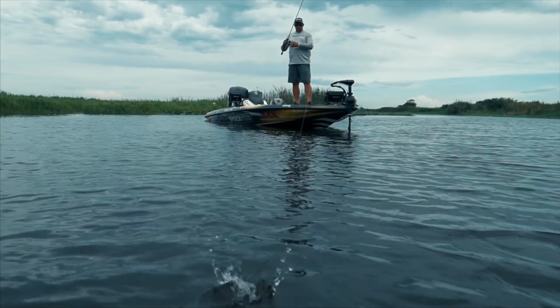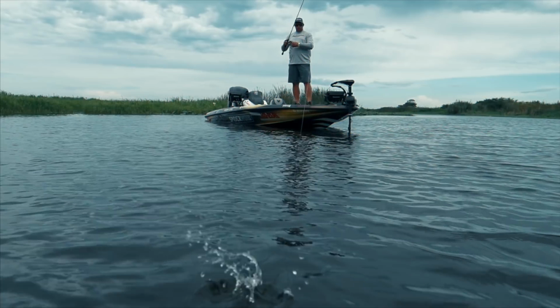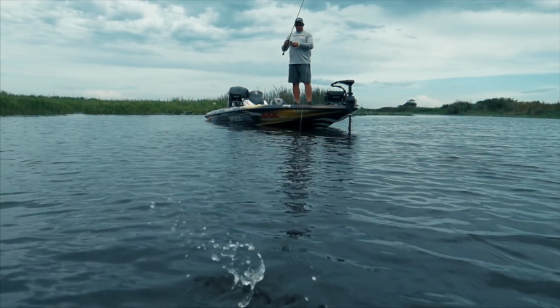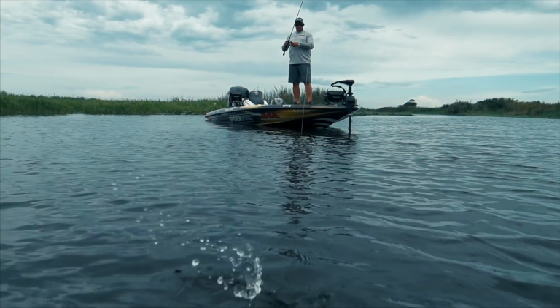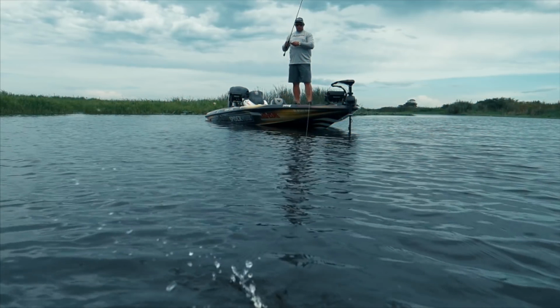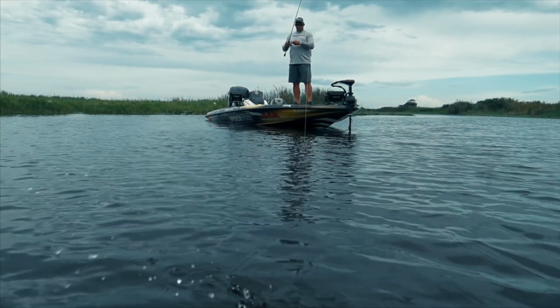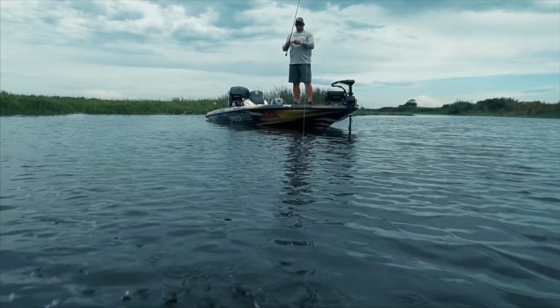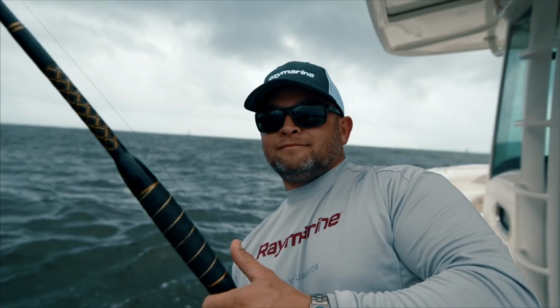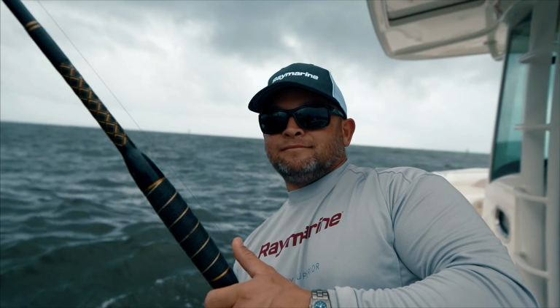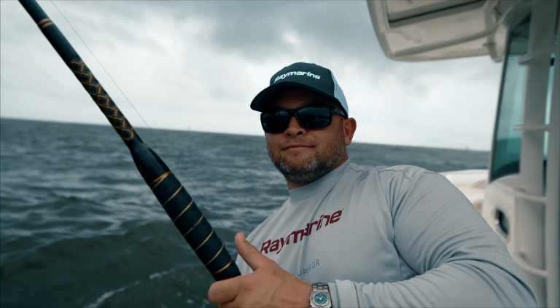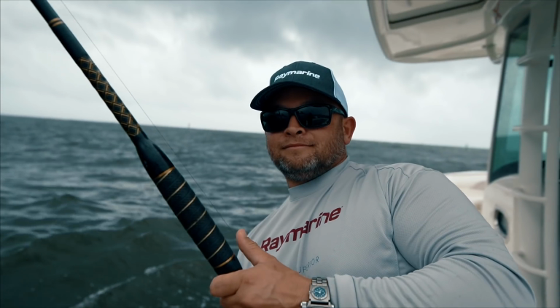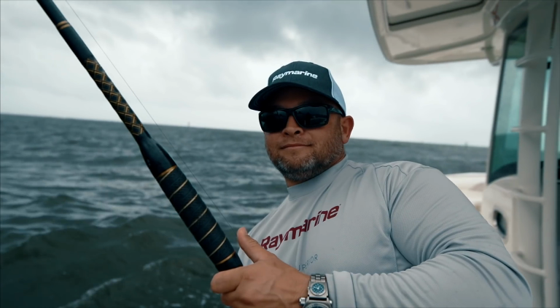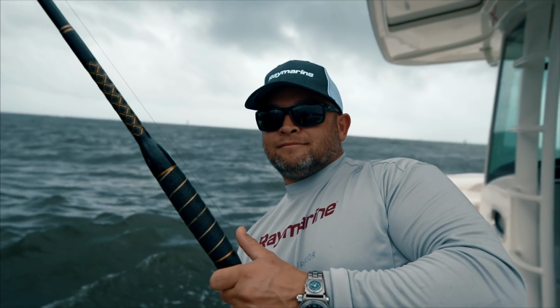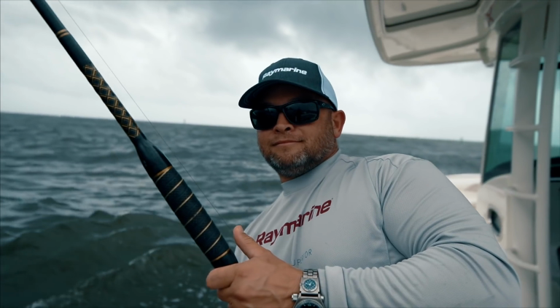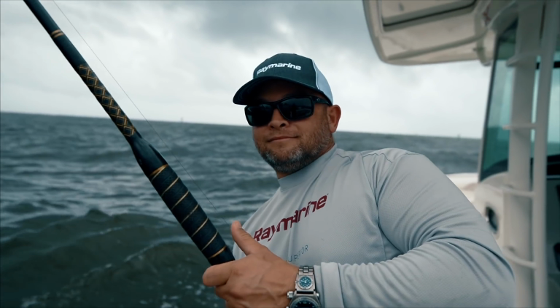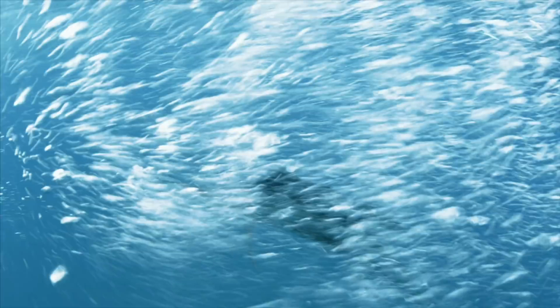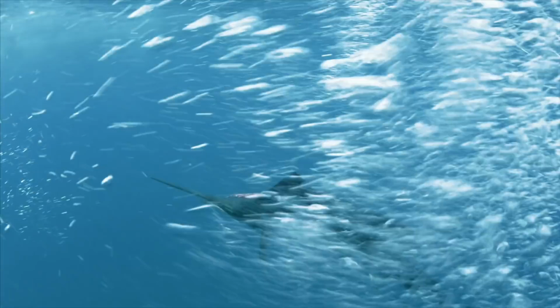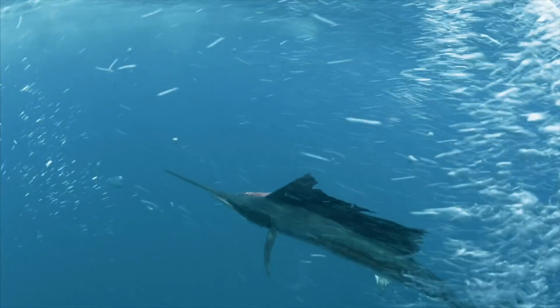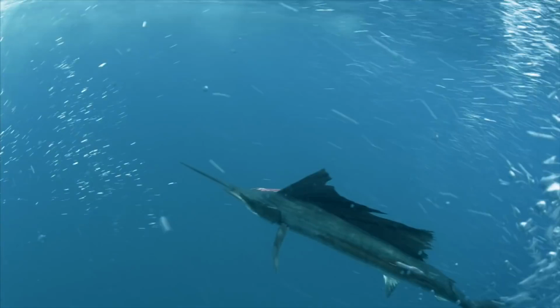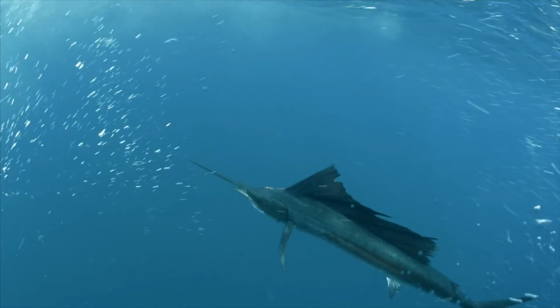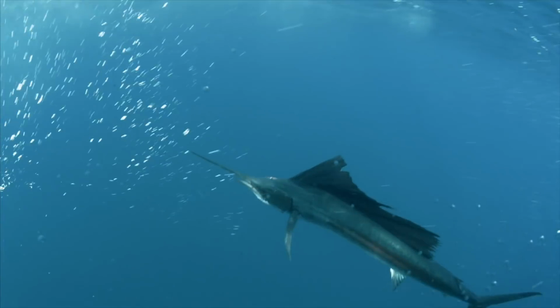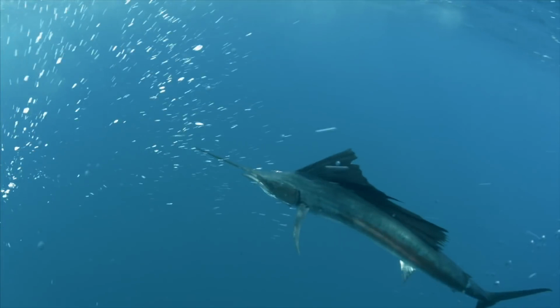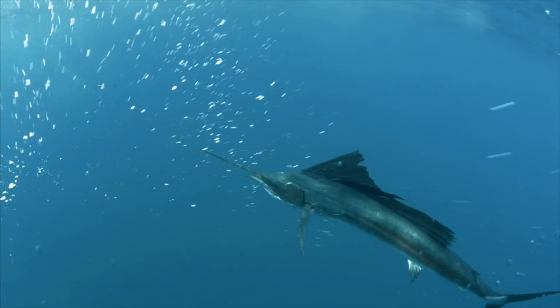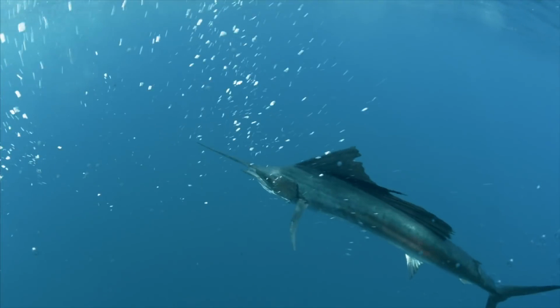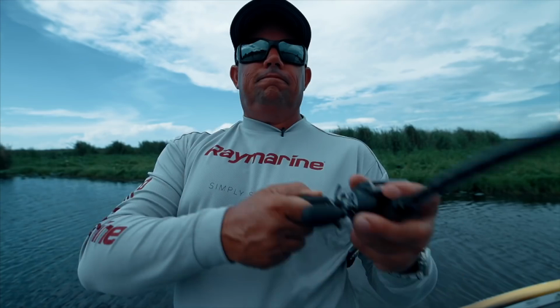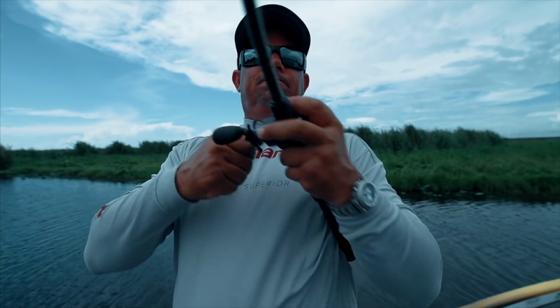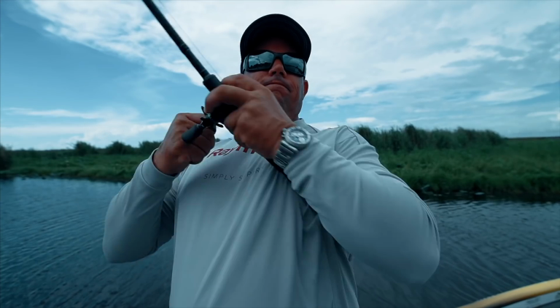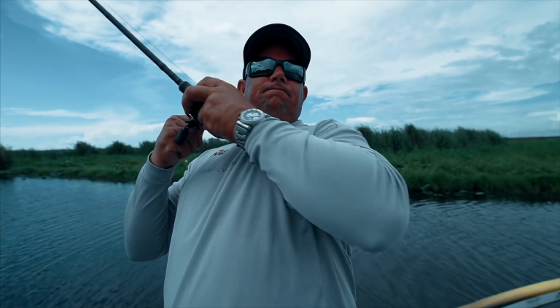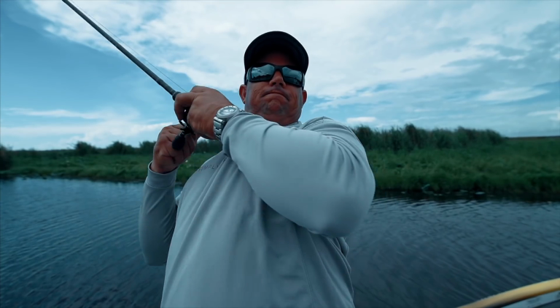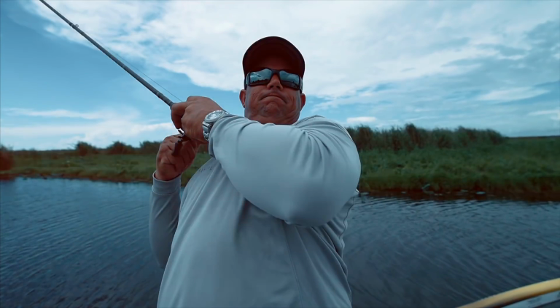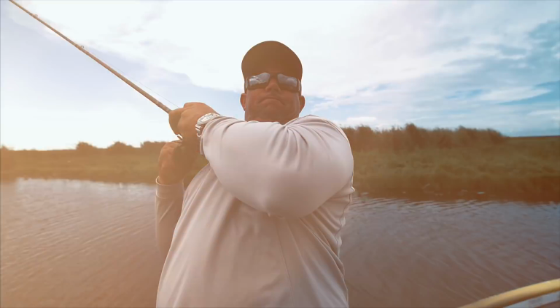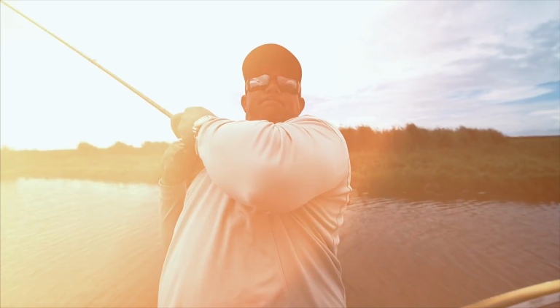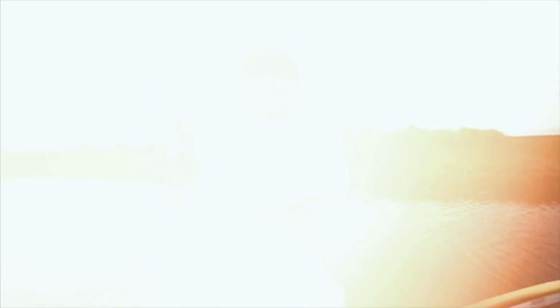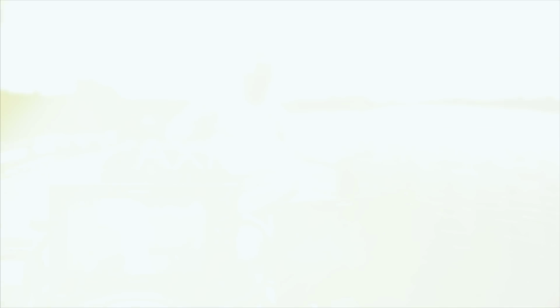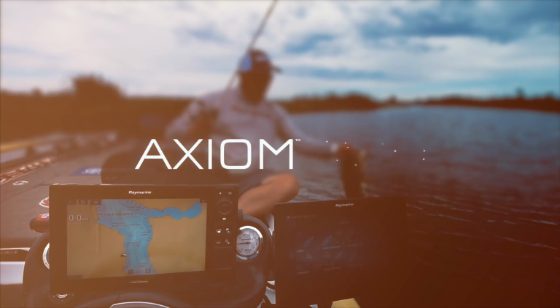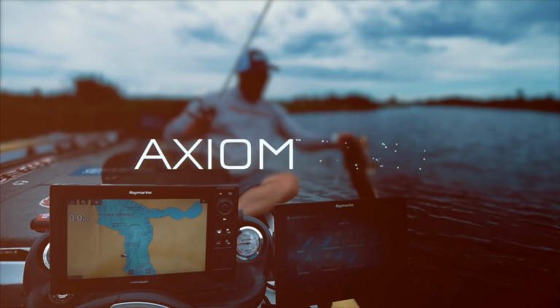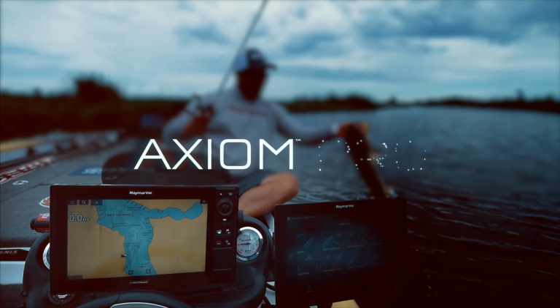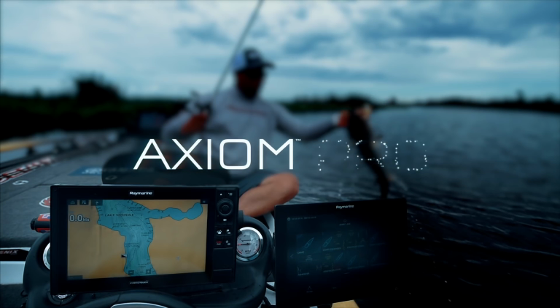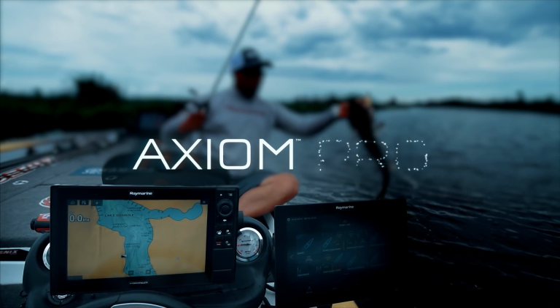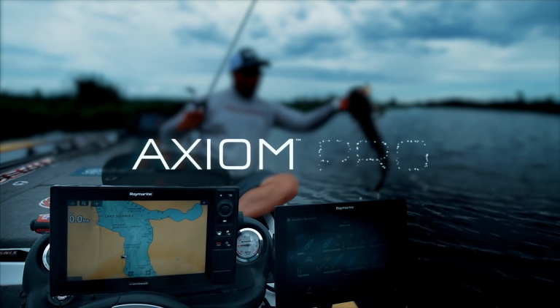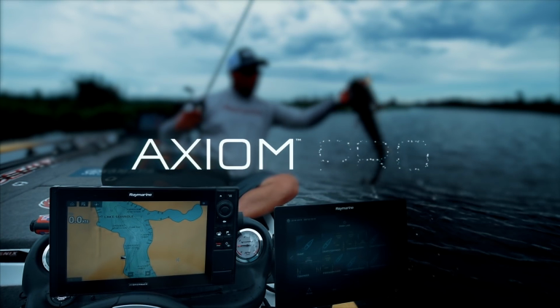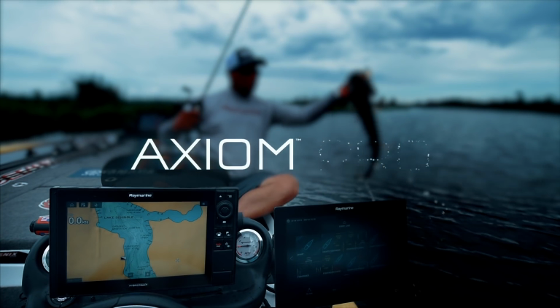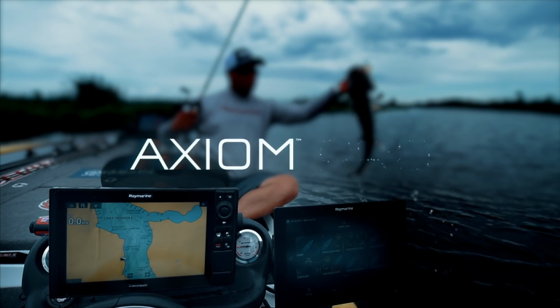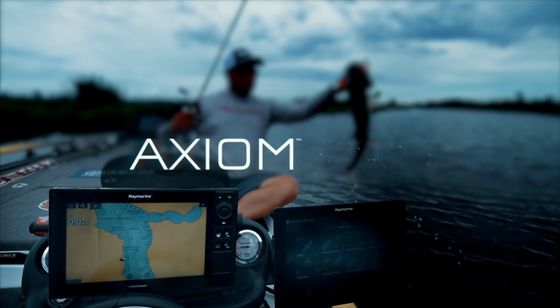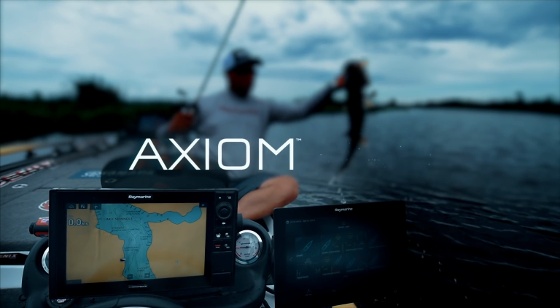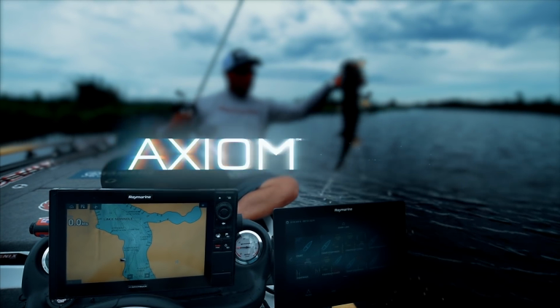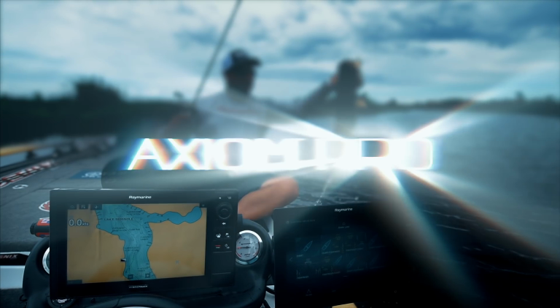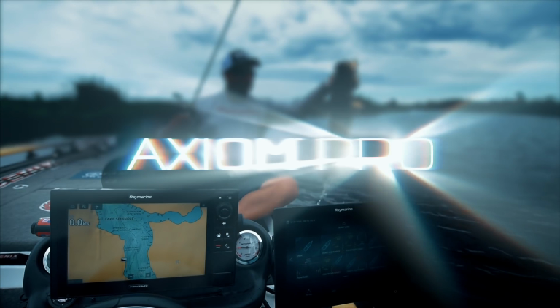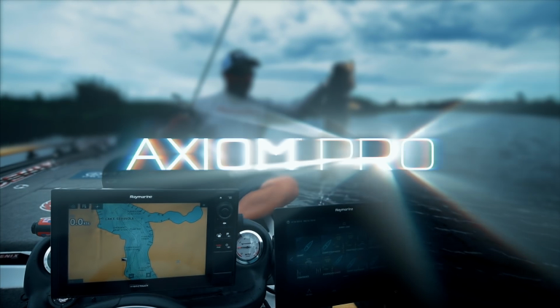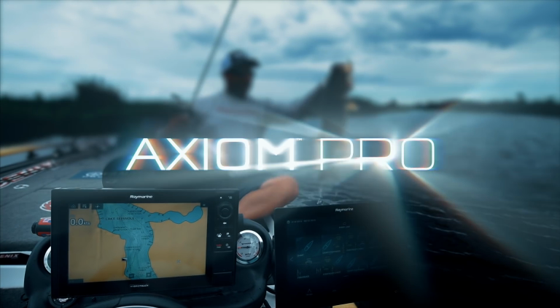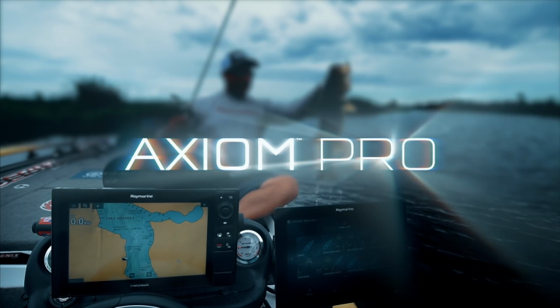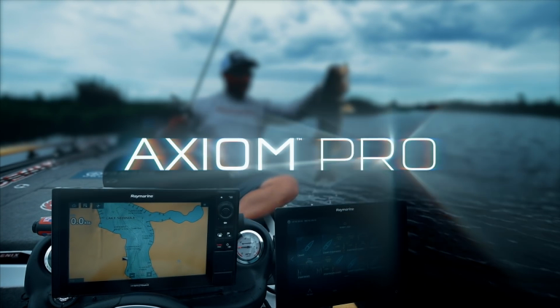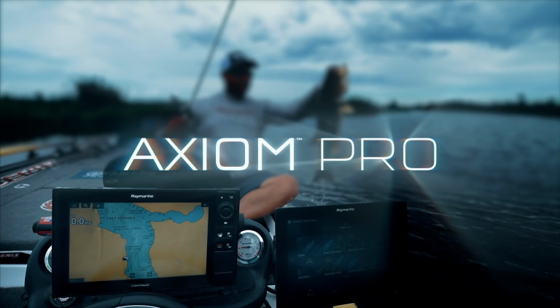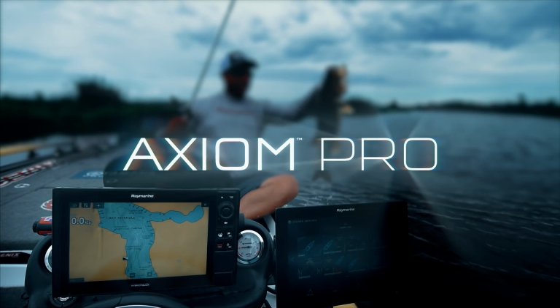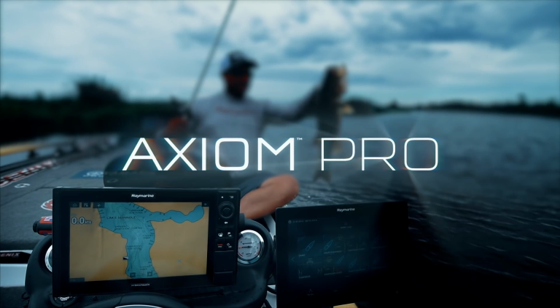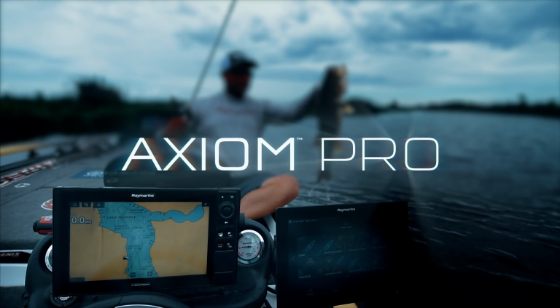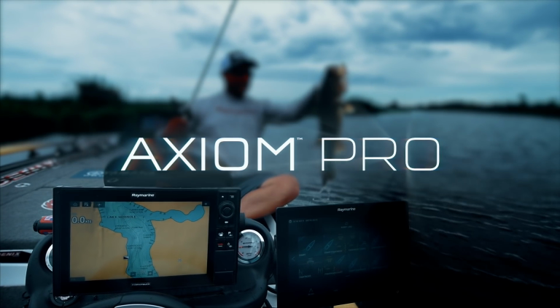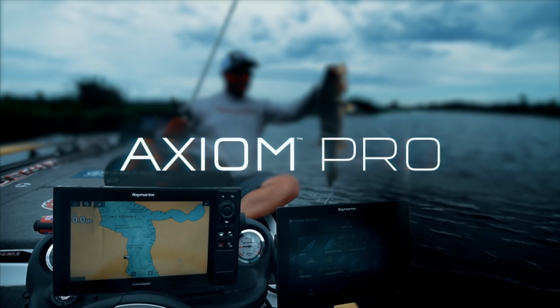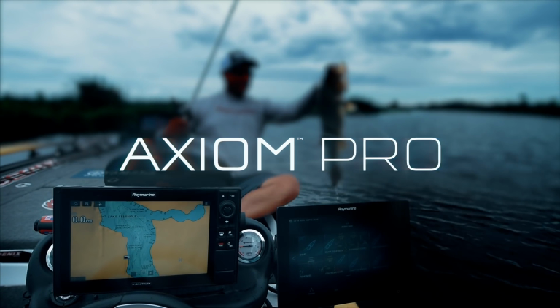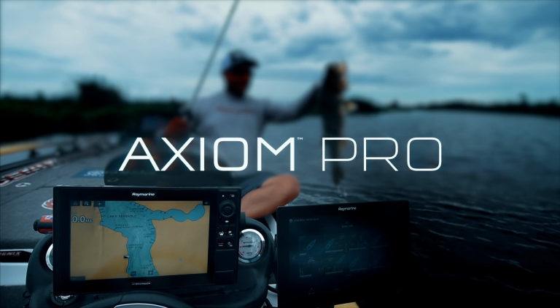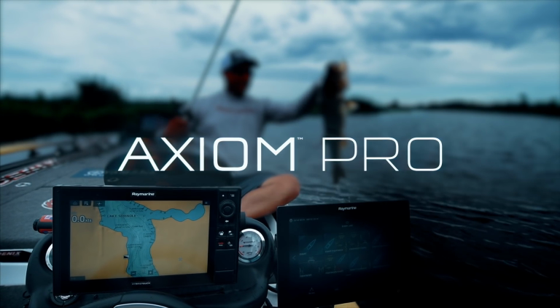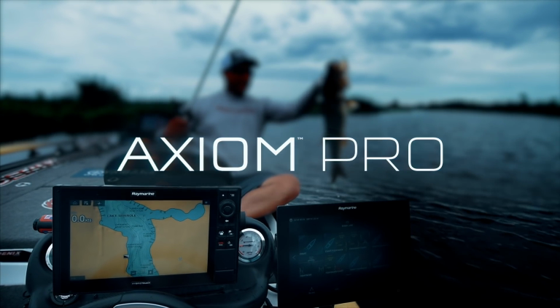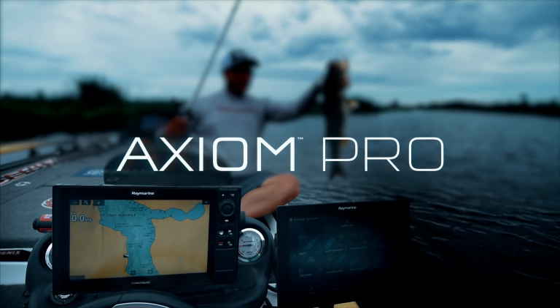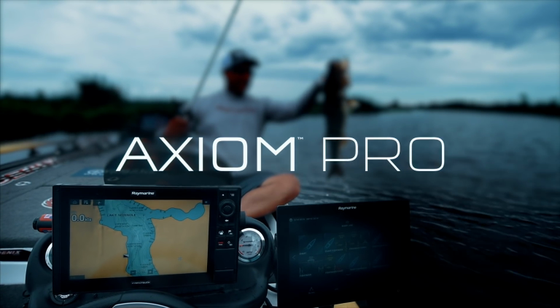Smooth operation, blazing fast performance. The new Axiom Pro from Ray Marine — simply superior.